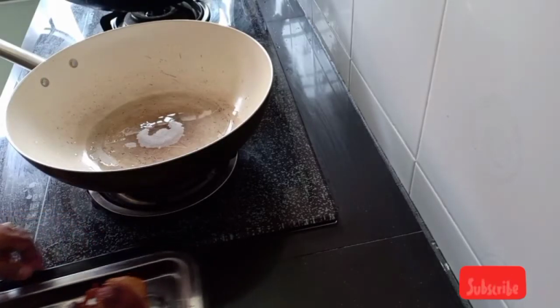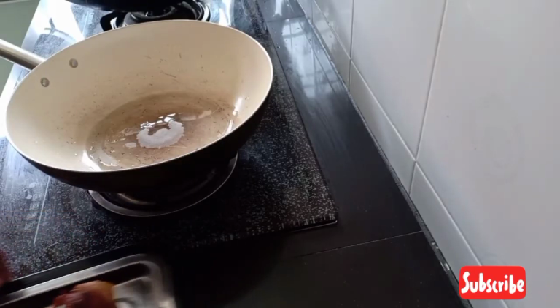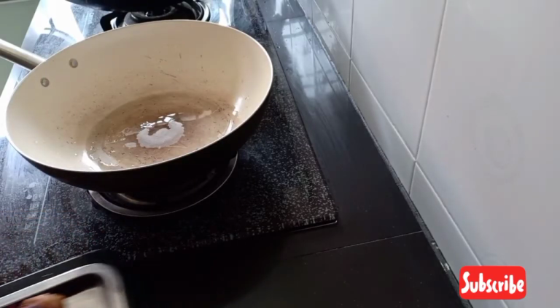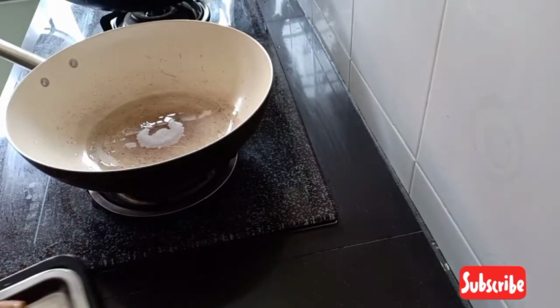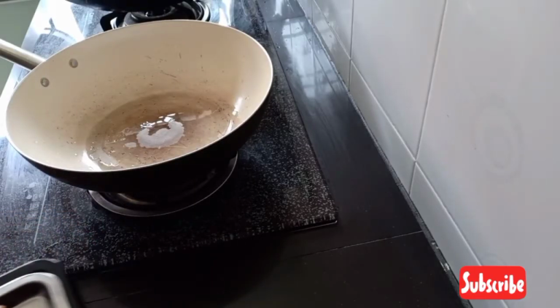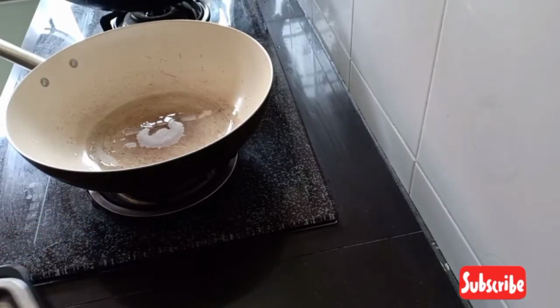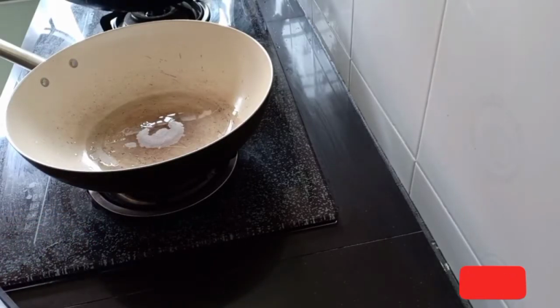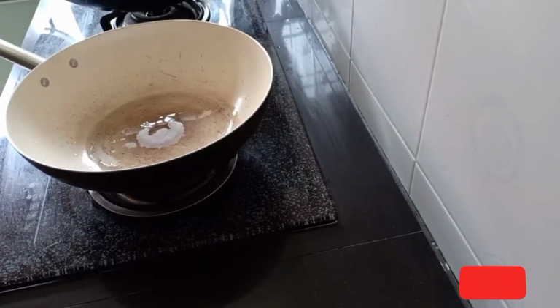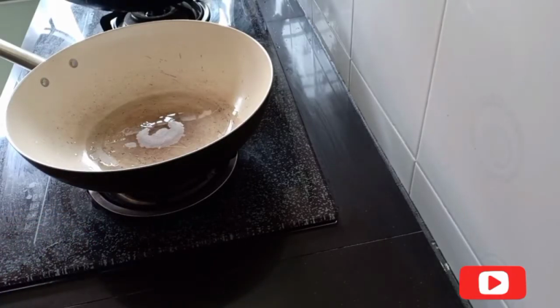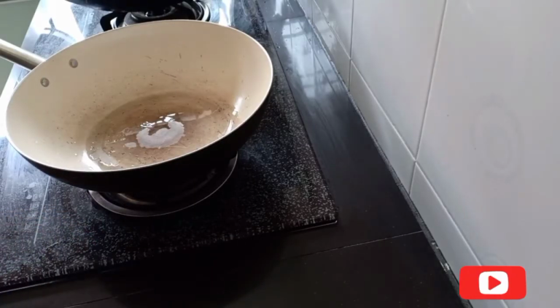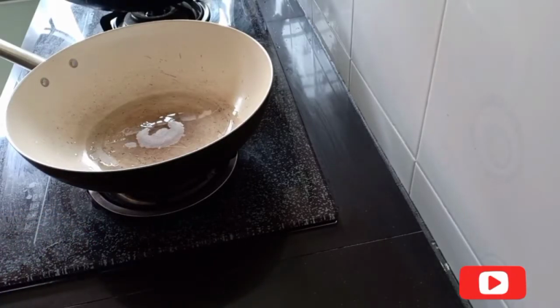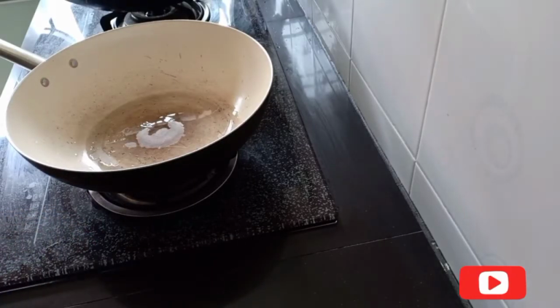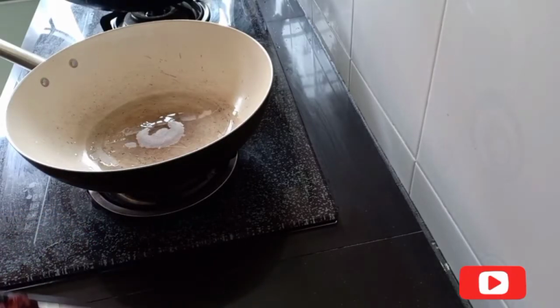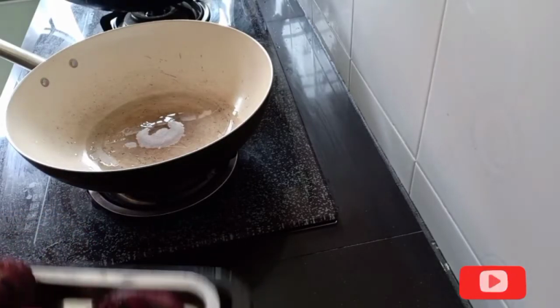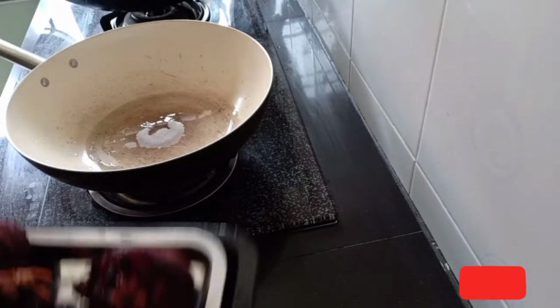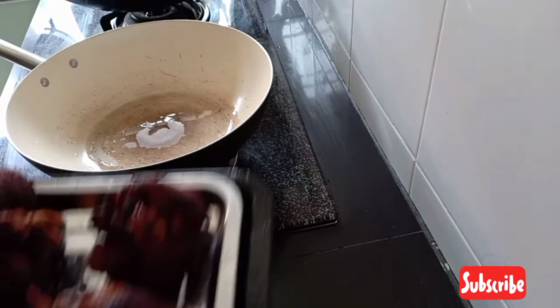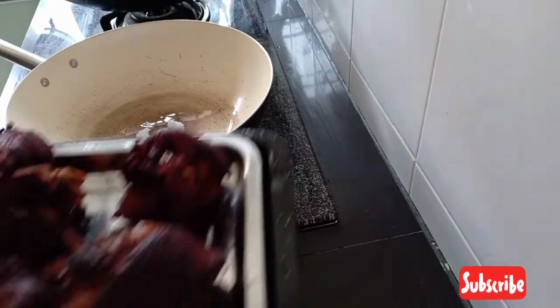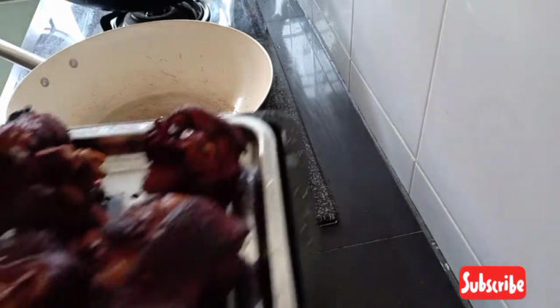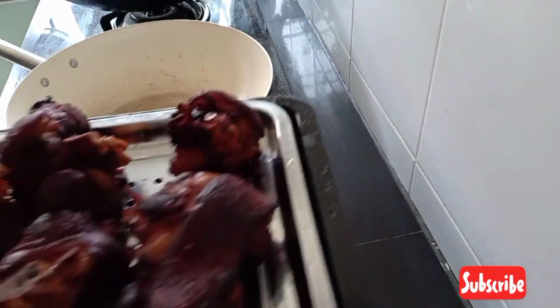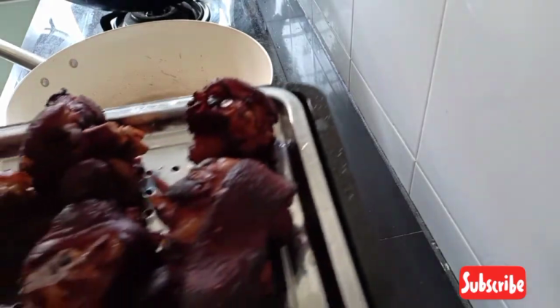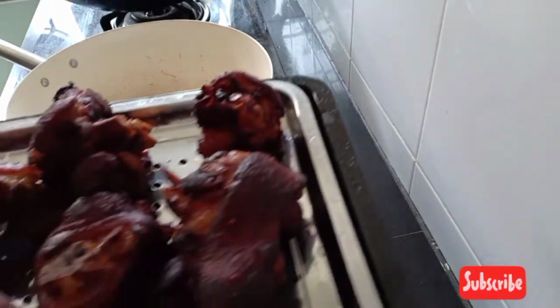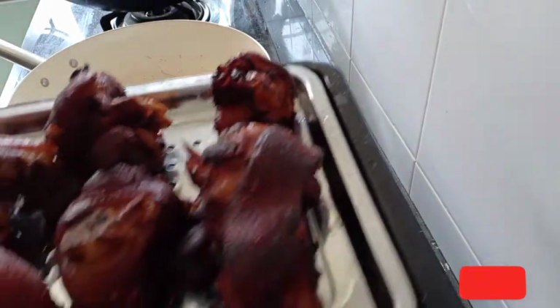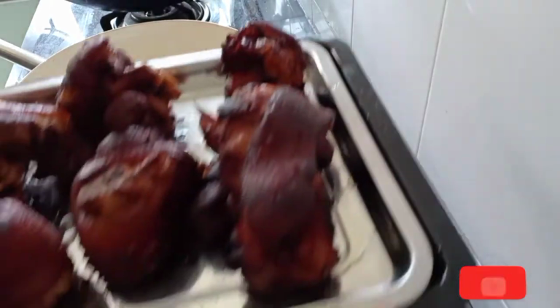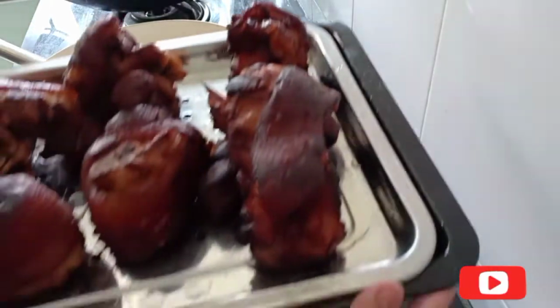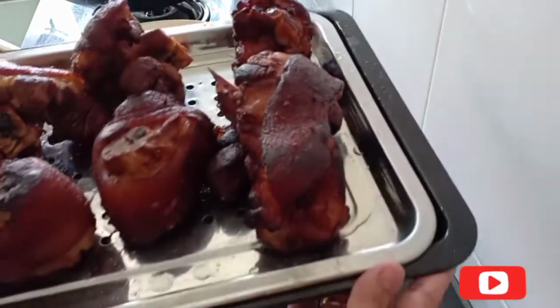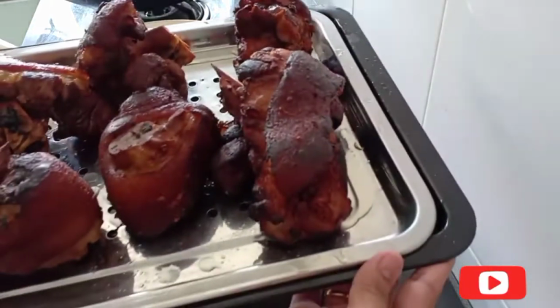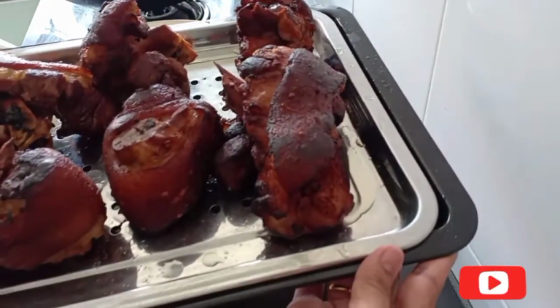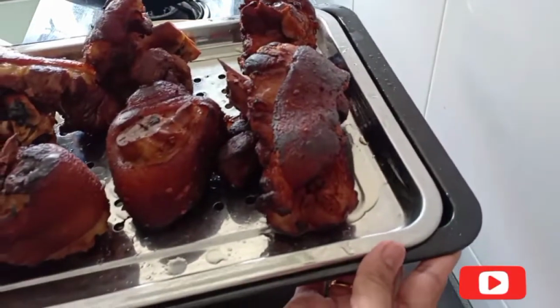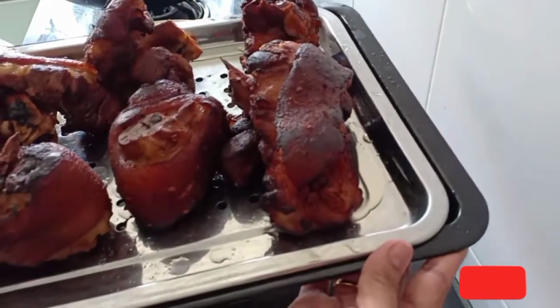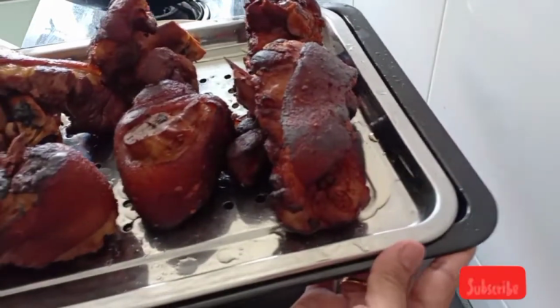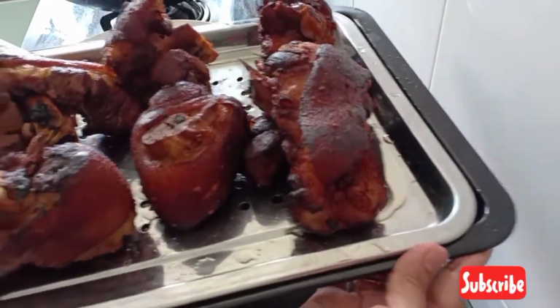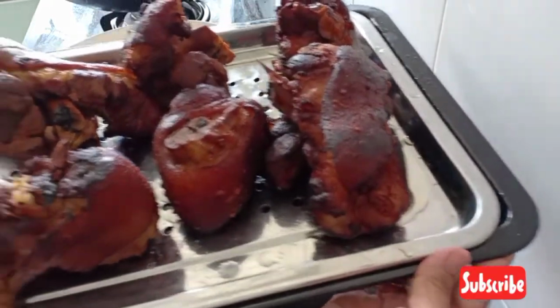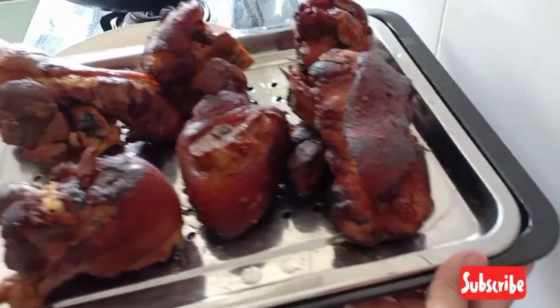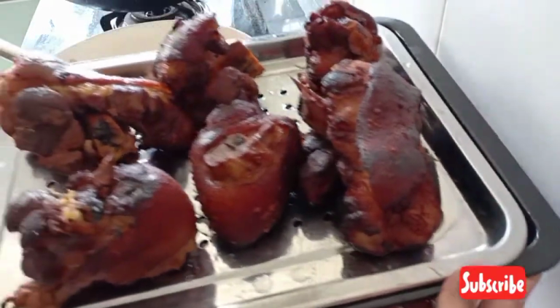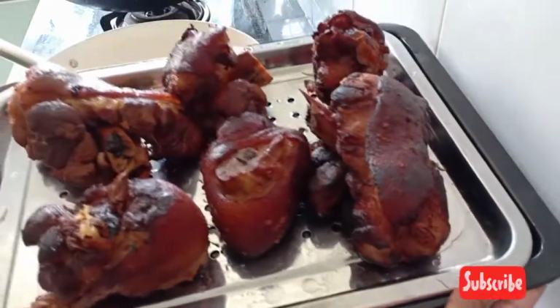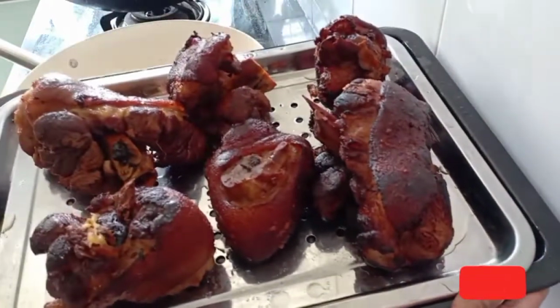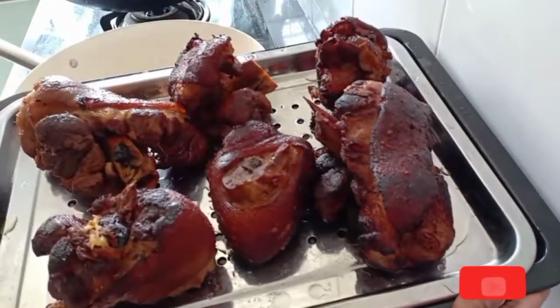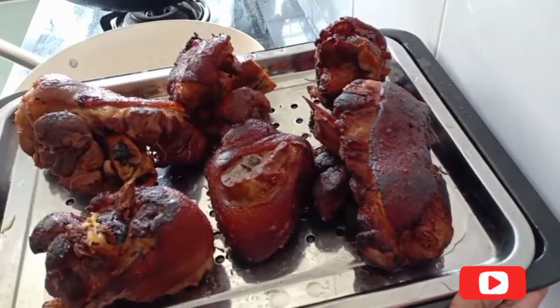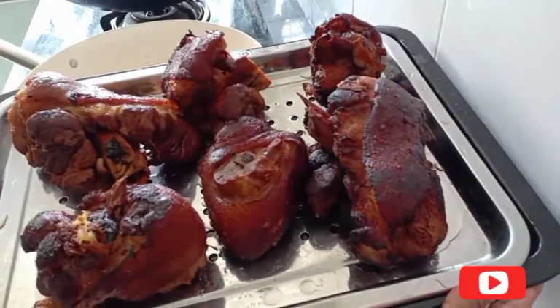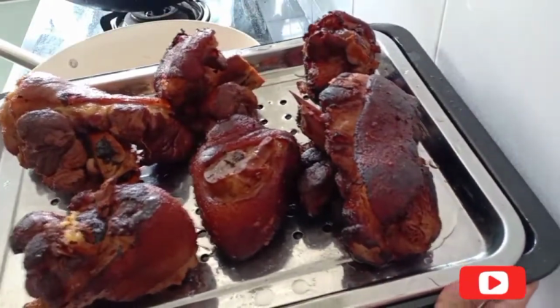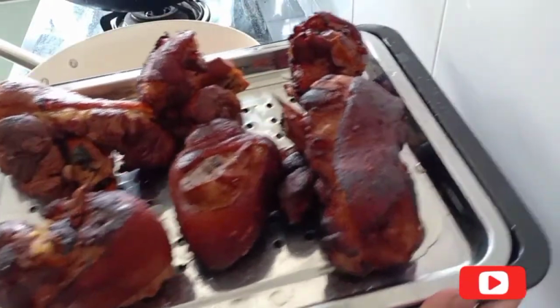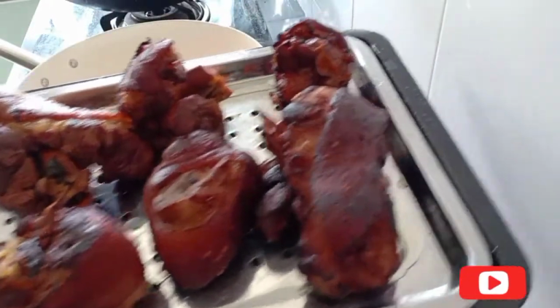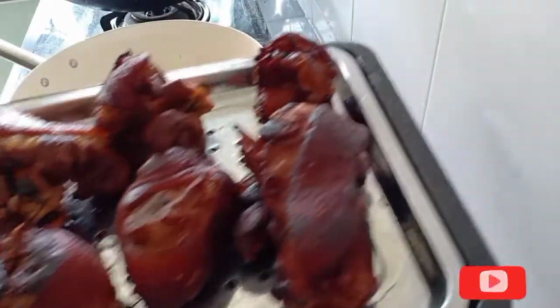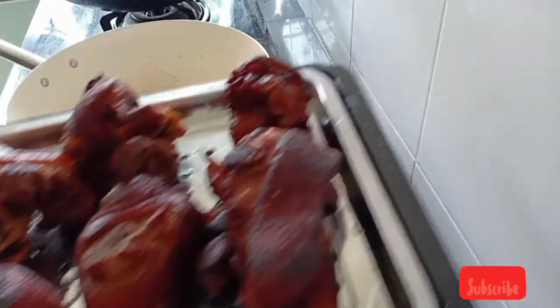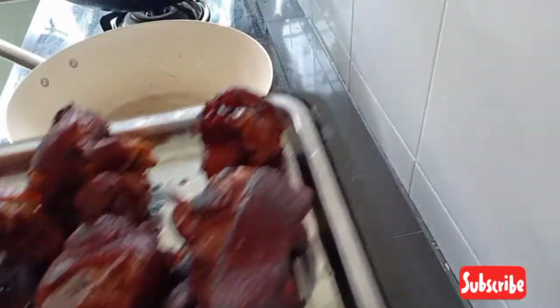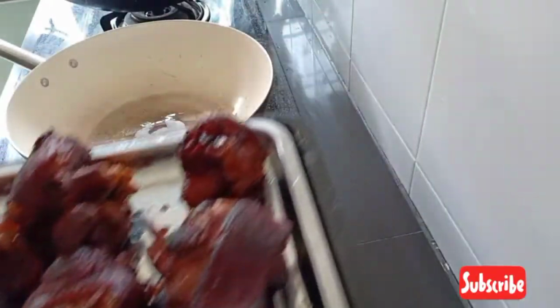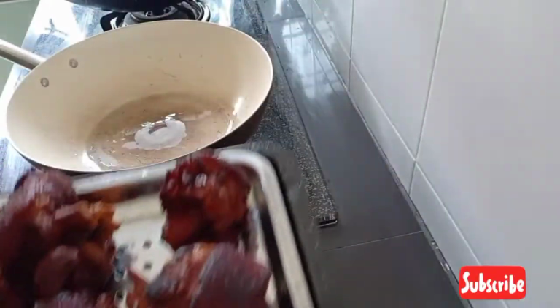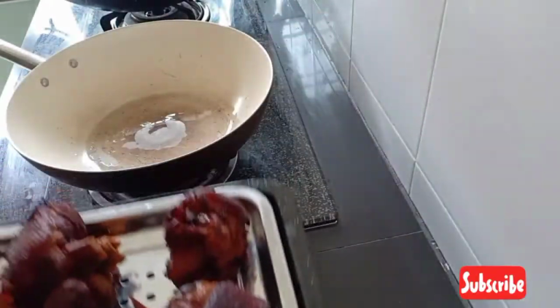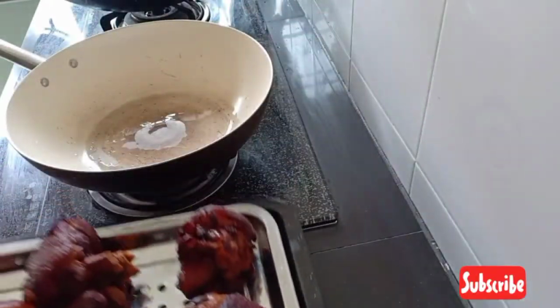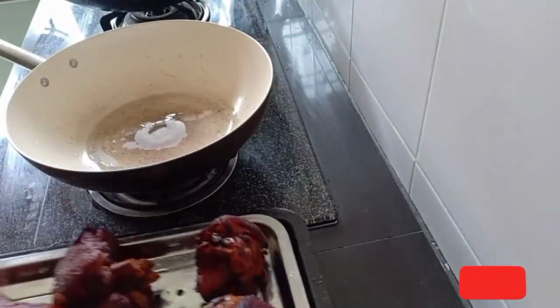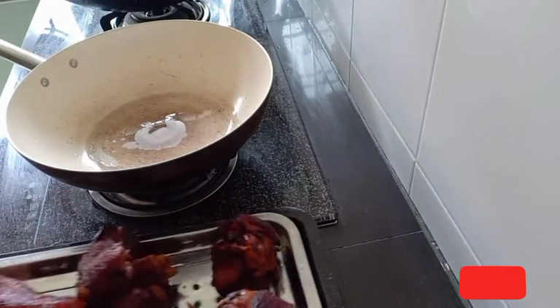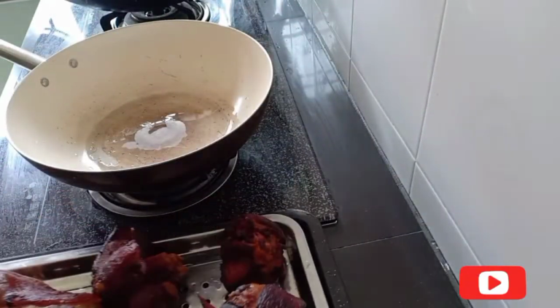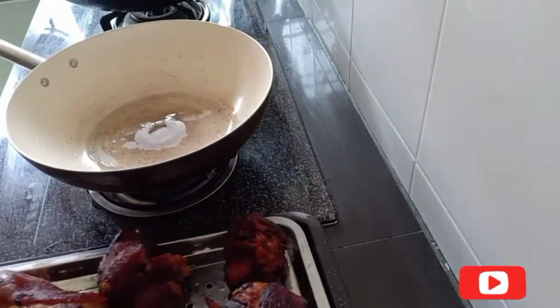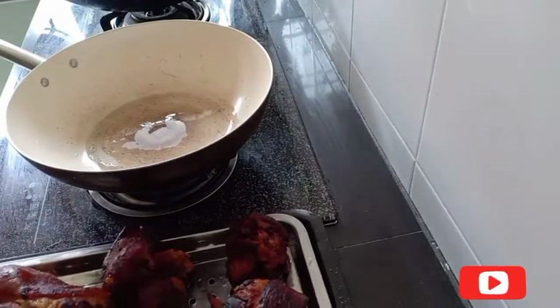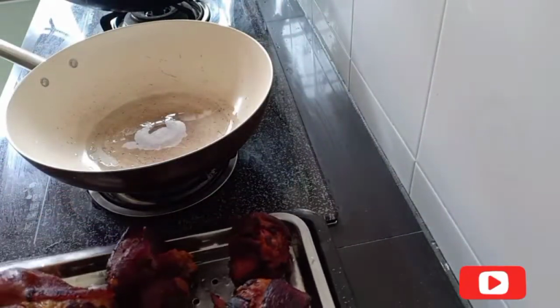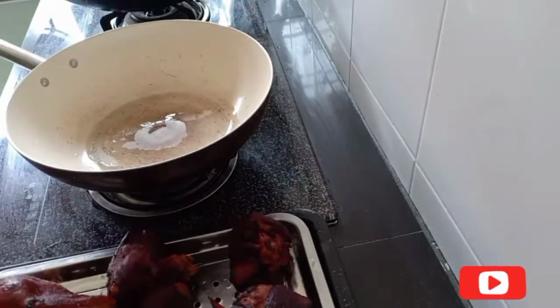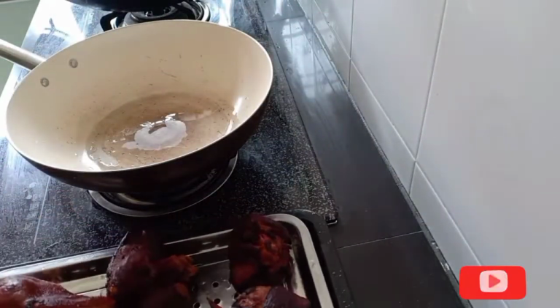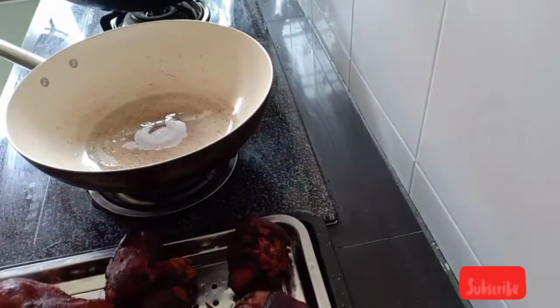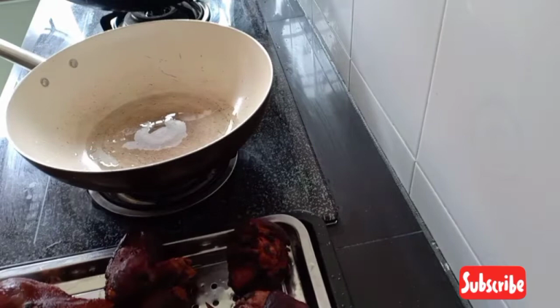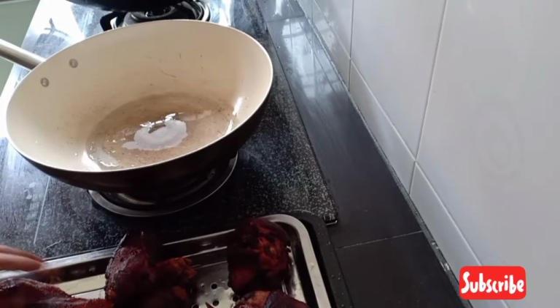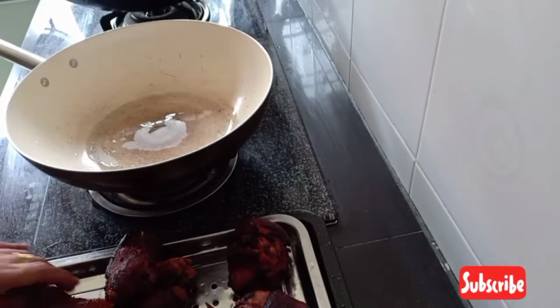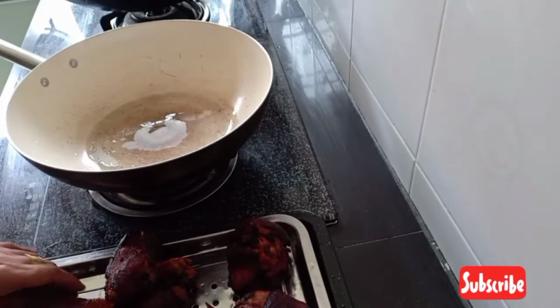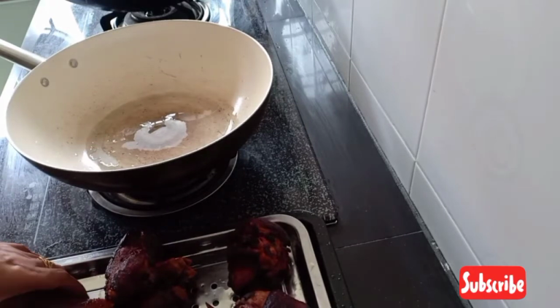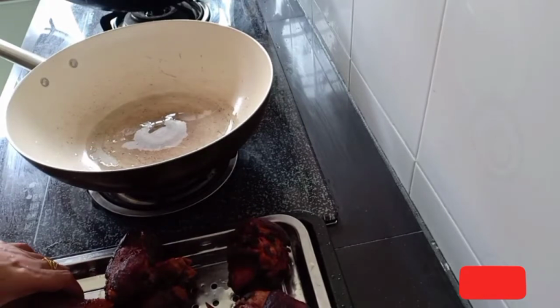This is the last step. I am going to put all the fried pork back into the pan again.